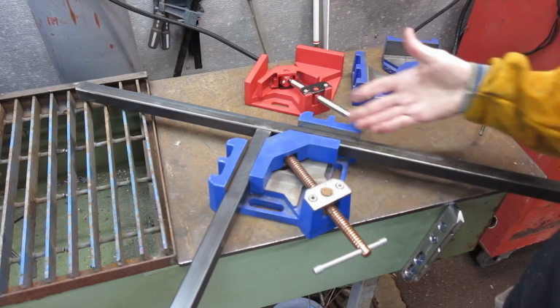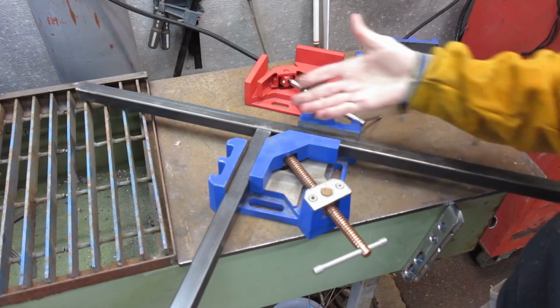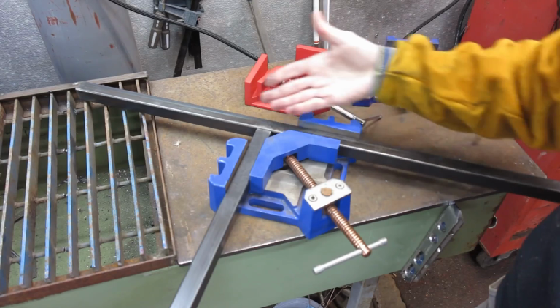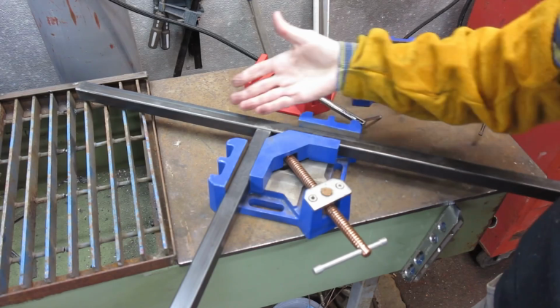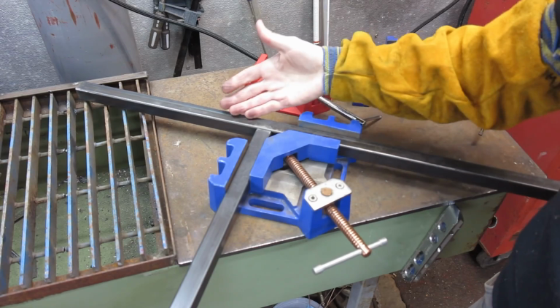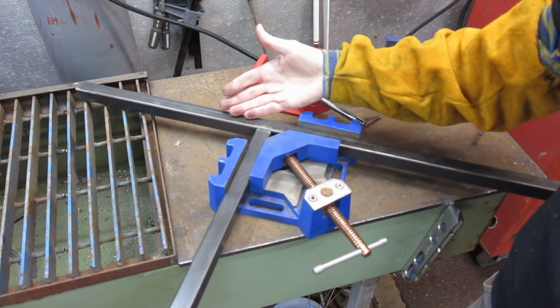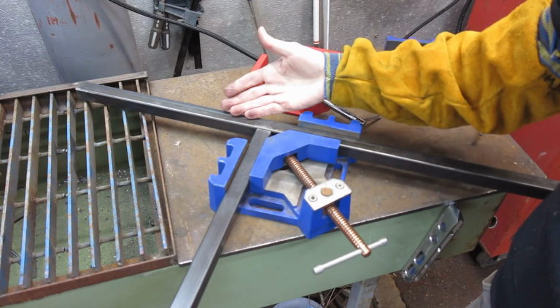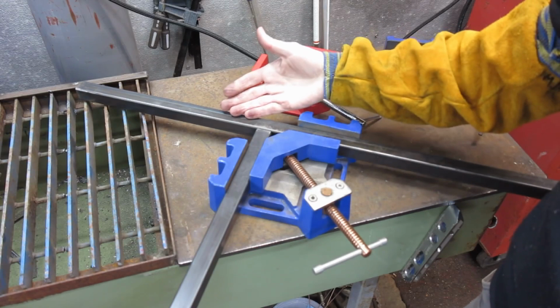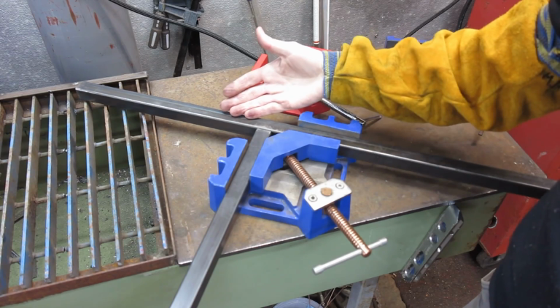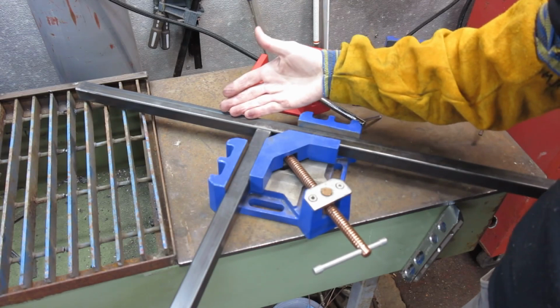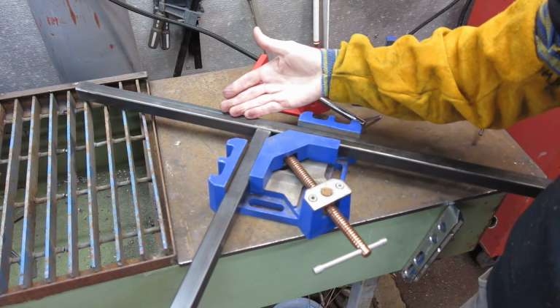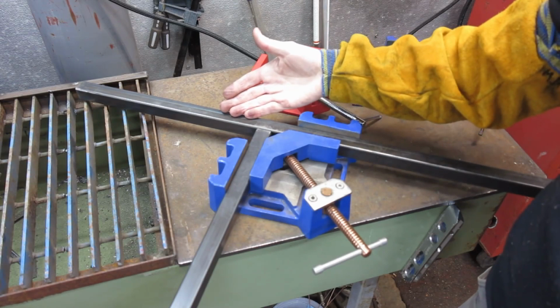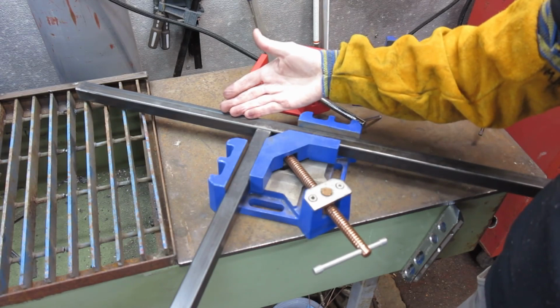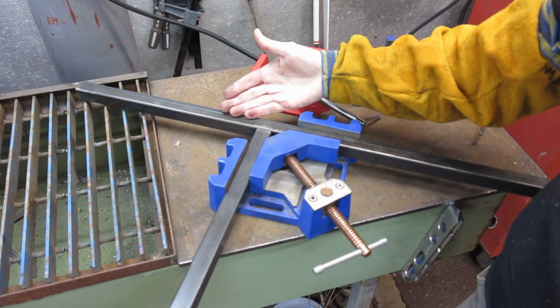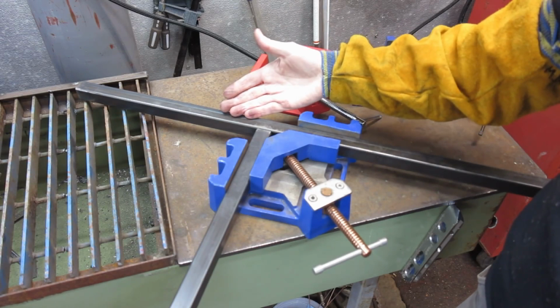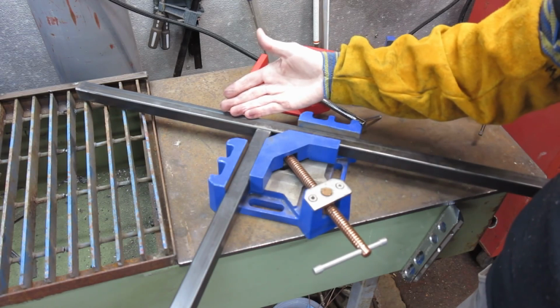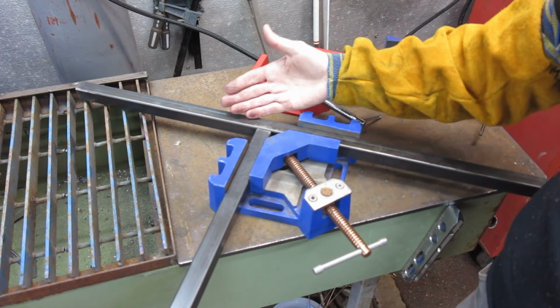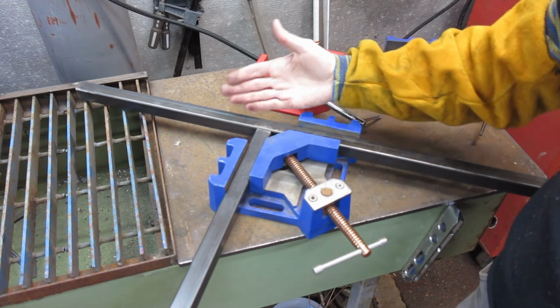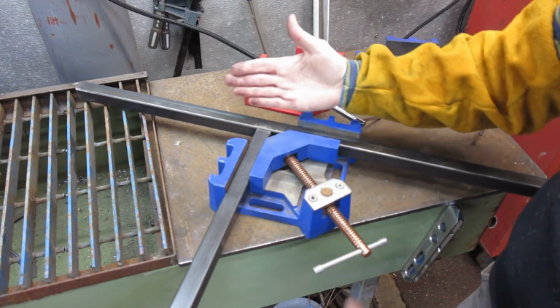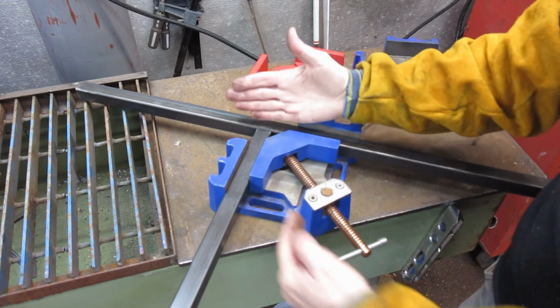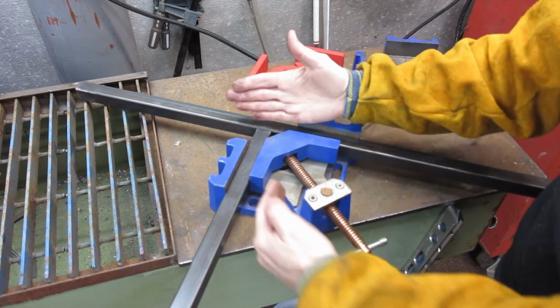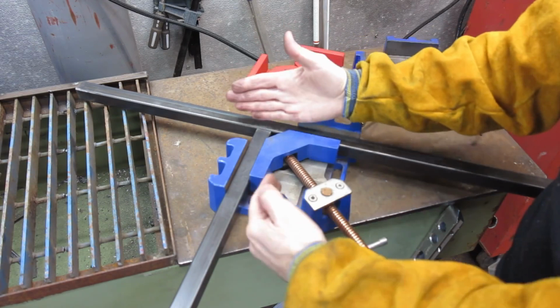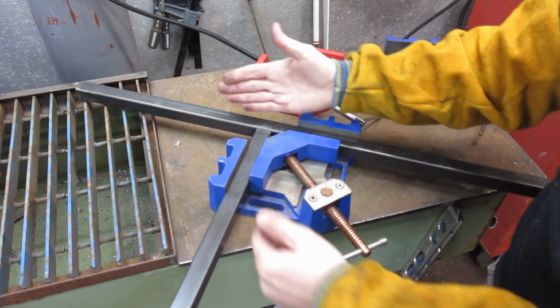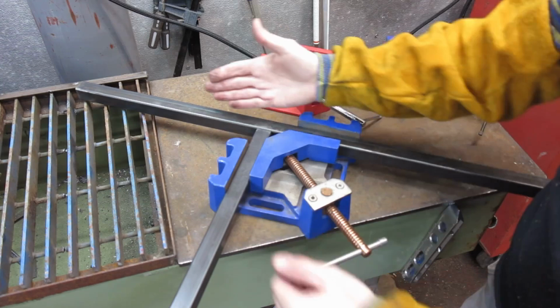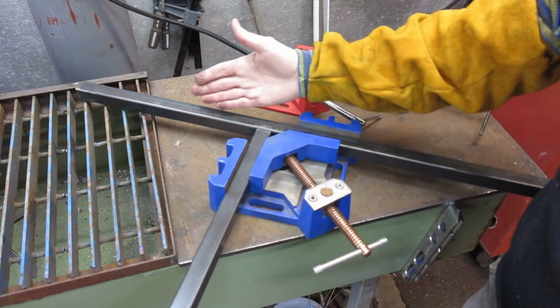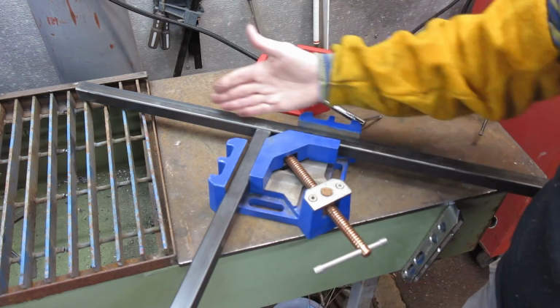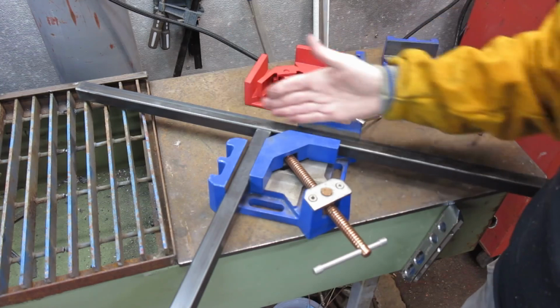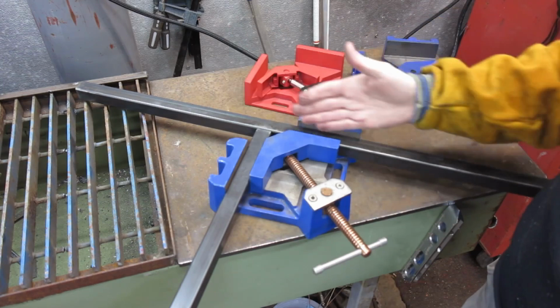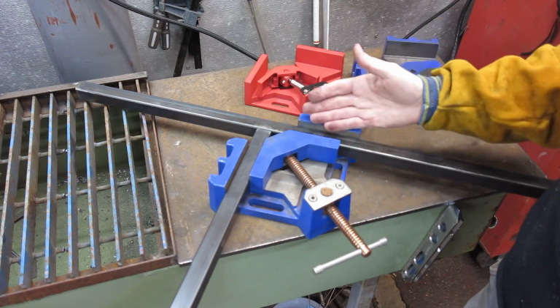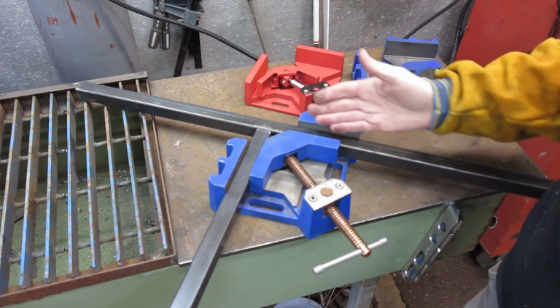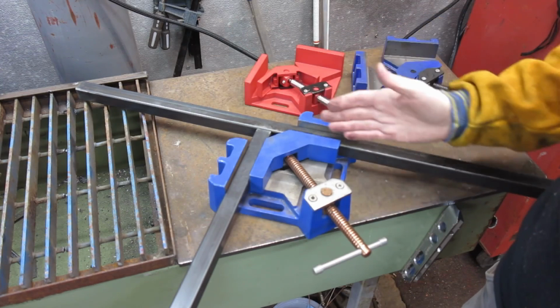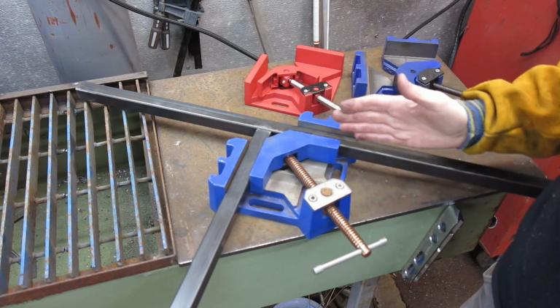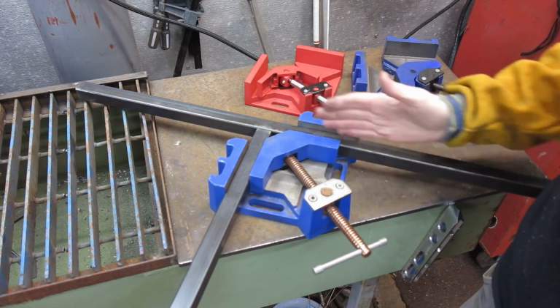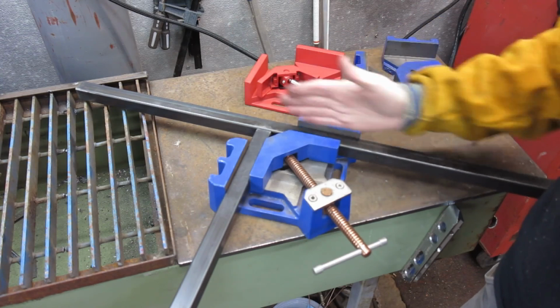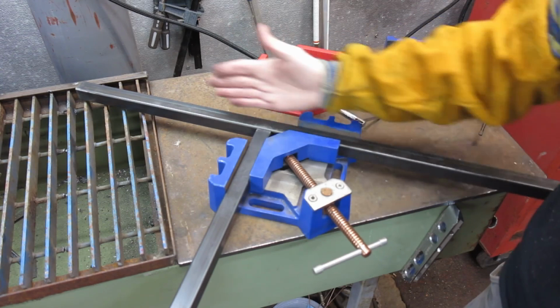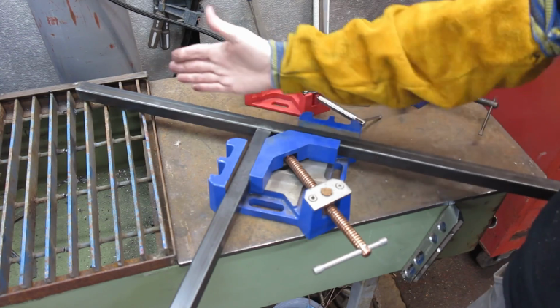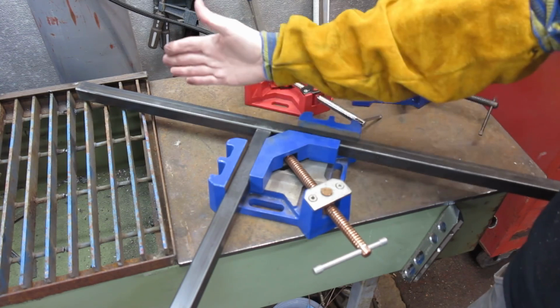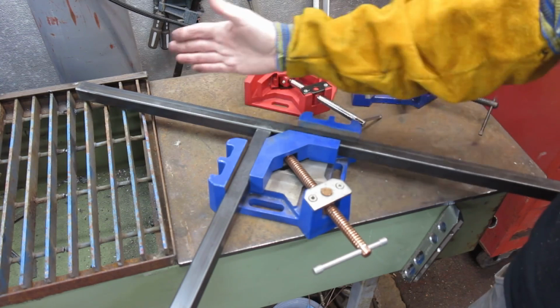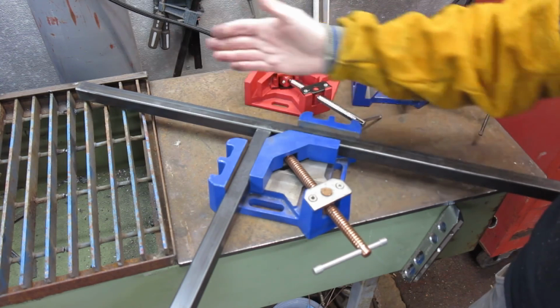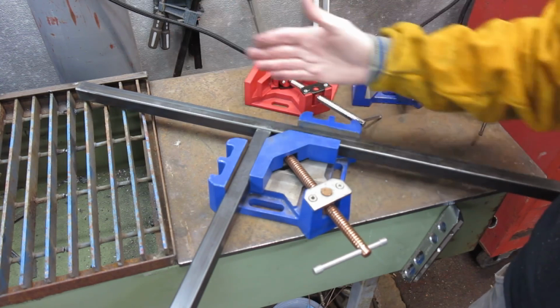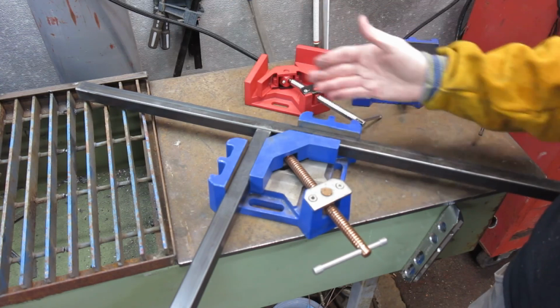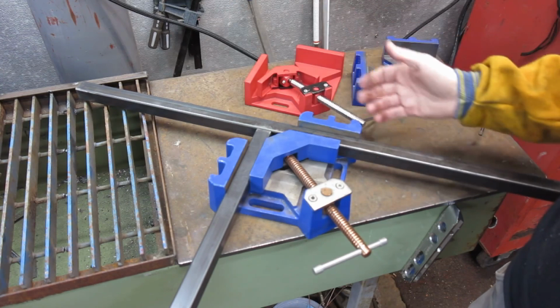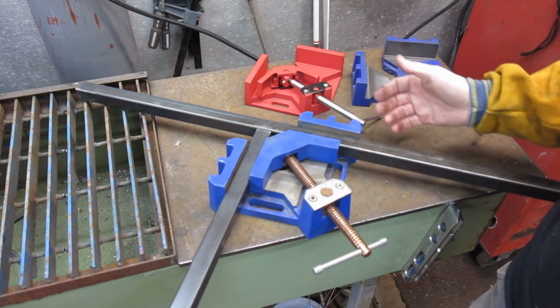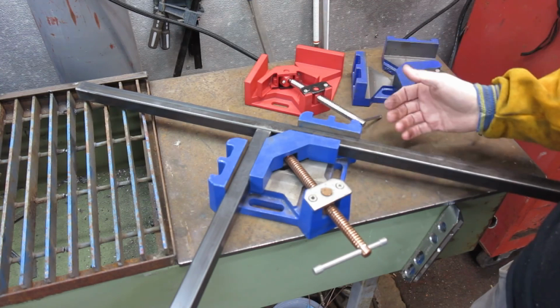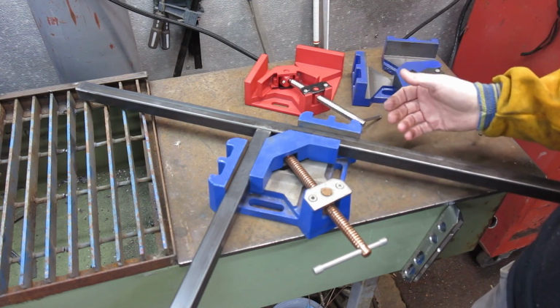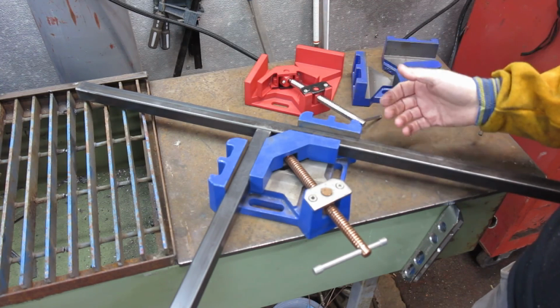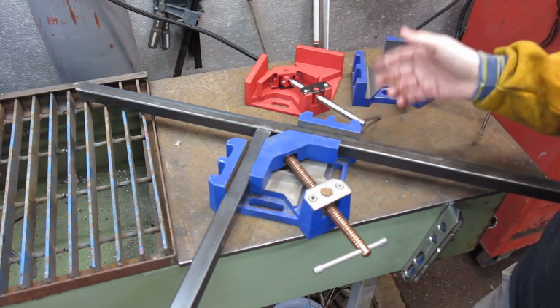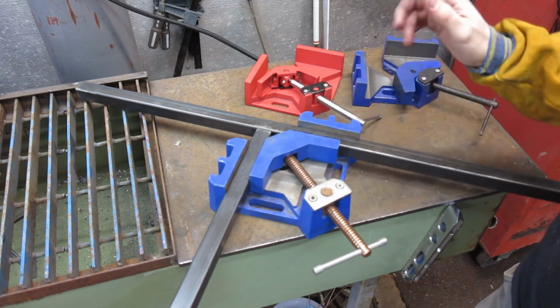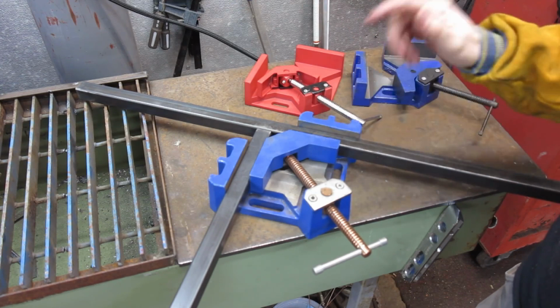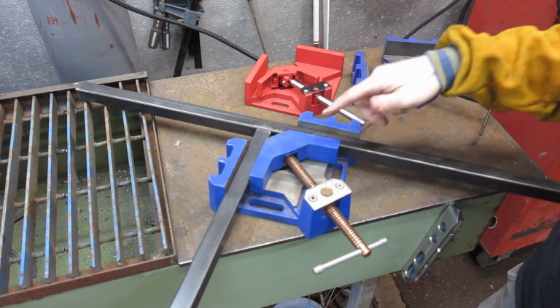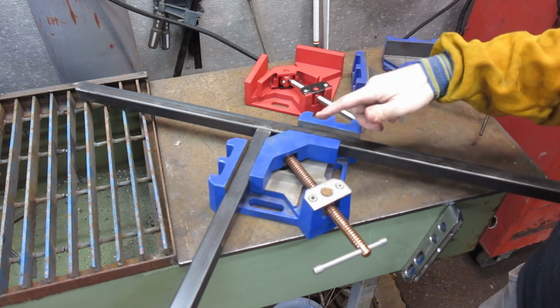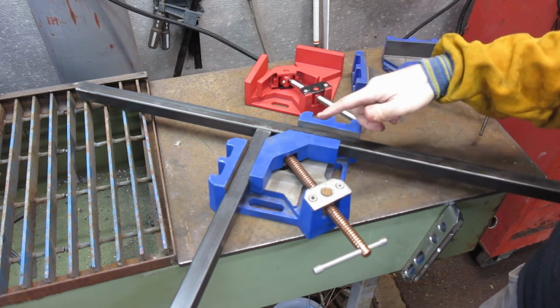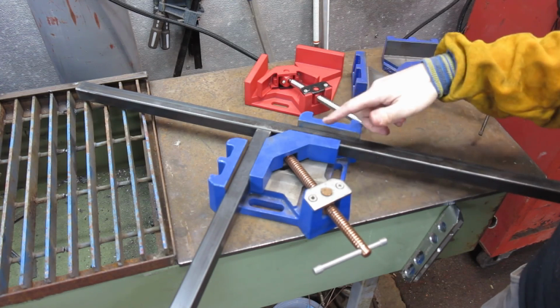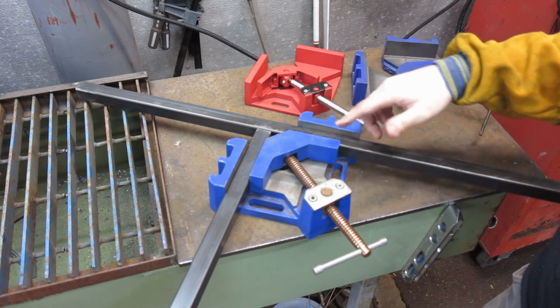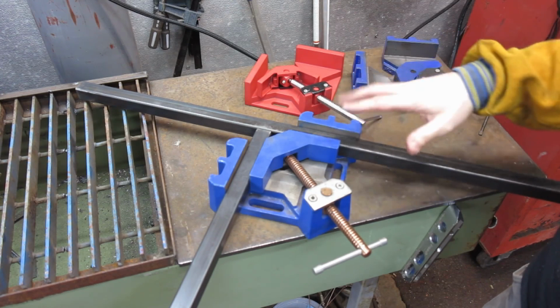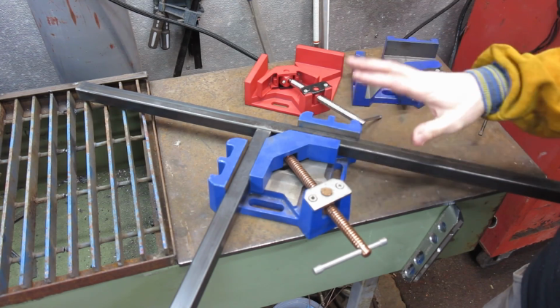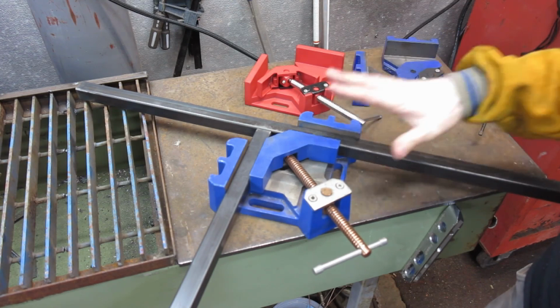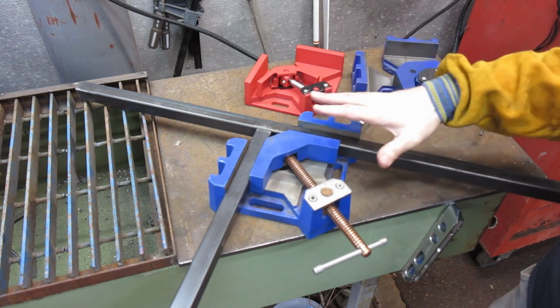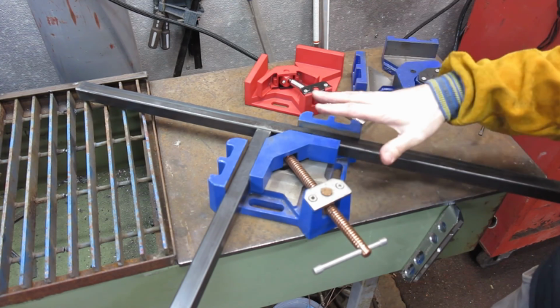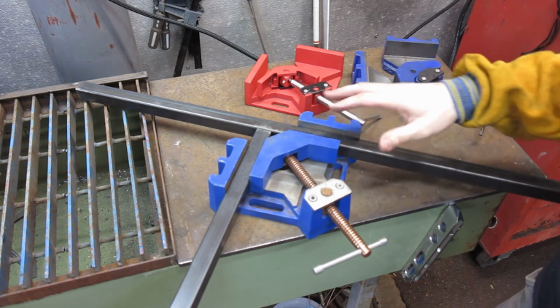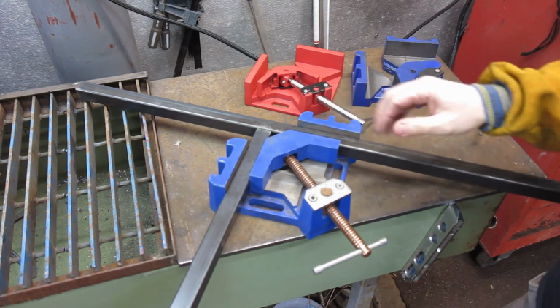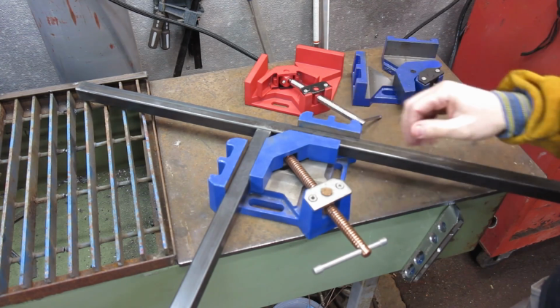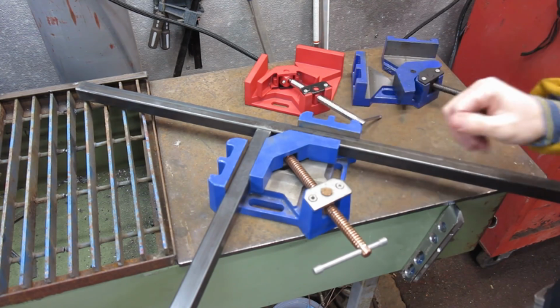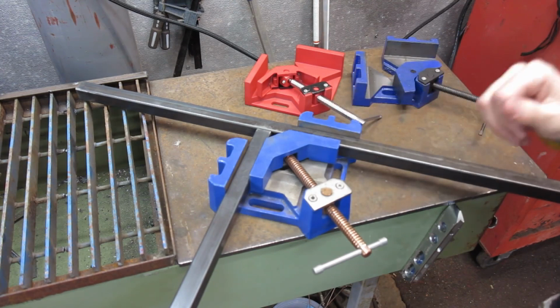So this is basically what I was referring to as a T-joint. You can cross metal and continue it on through the clamp. I'll show you a few more joints you can weld with this.